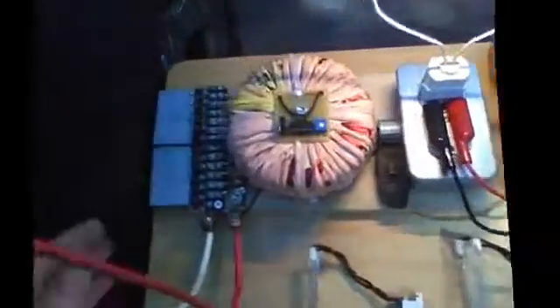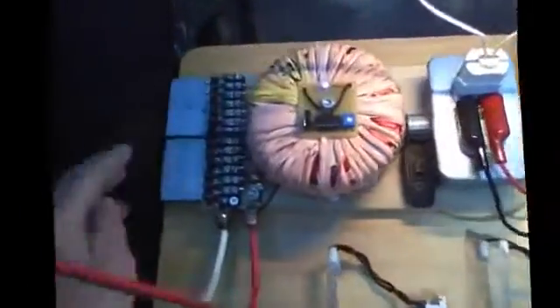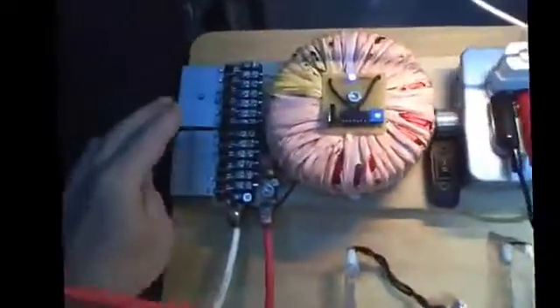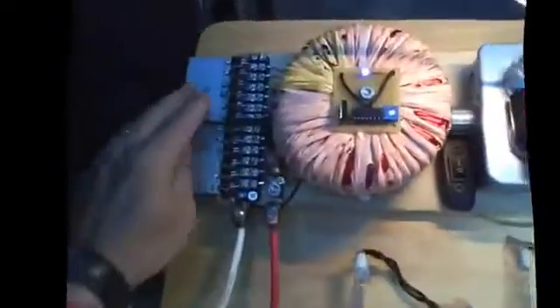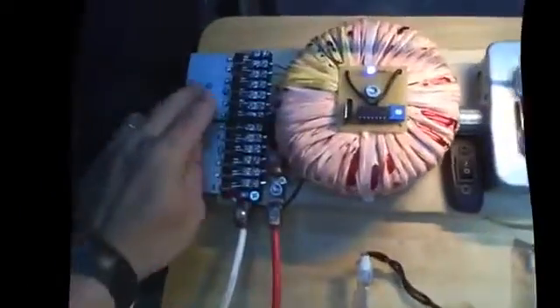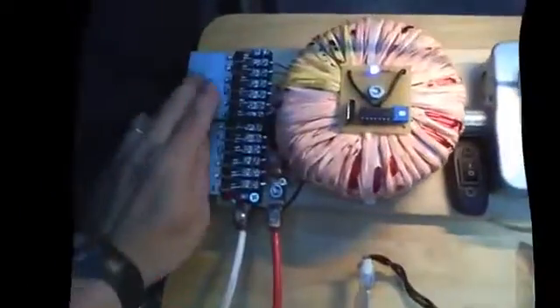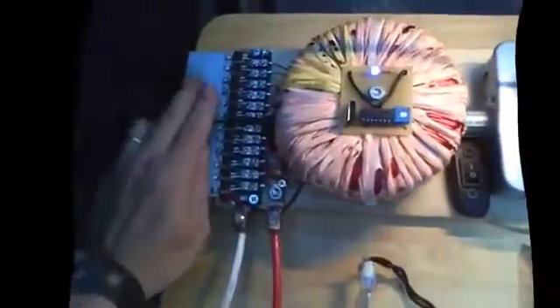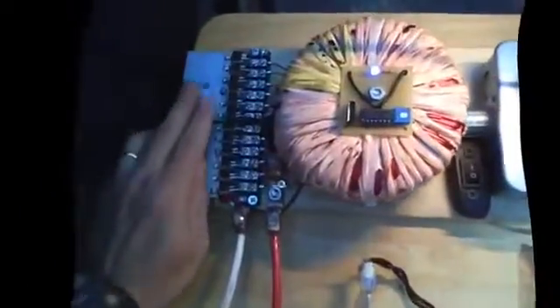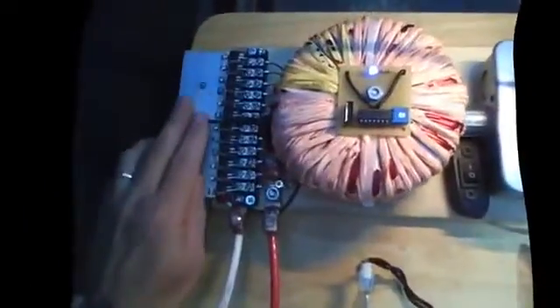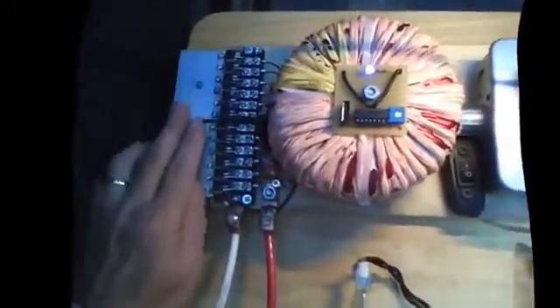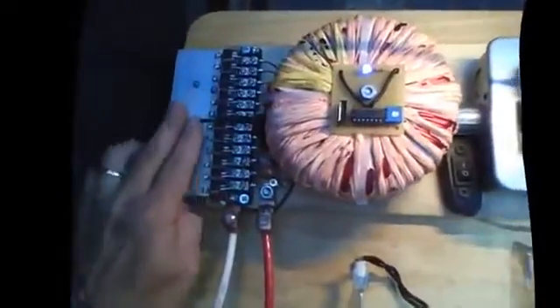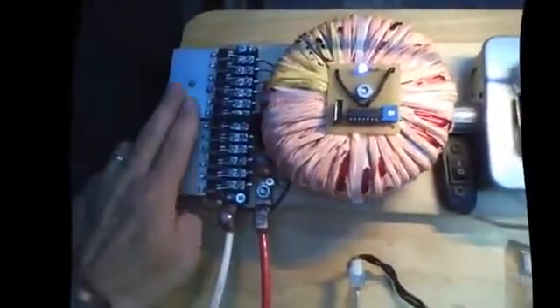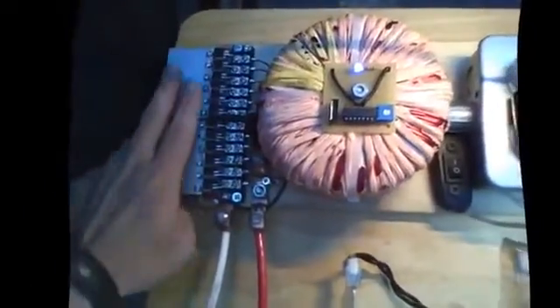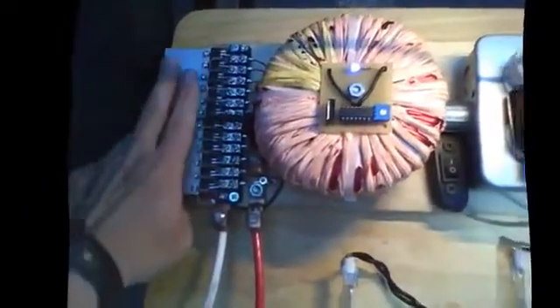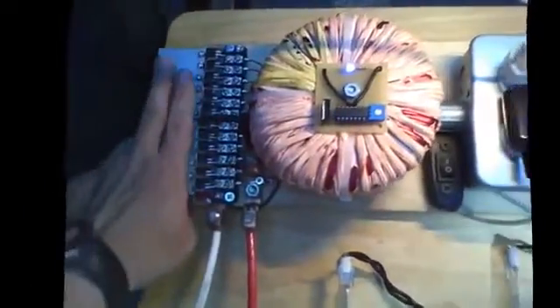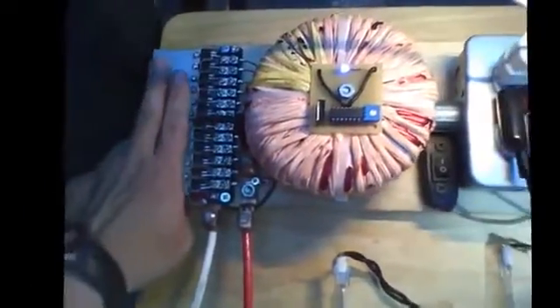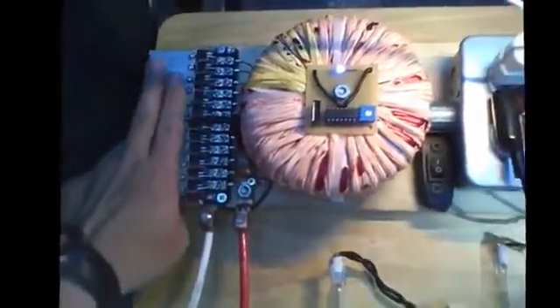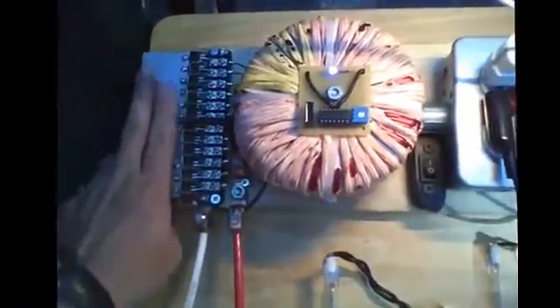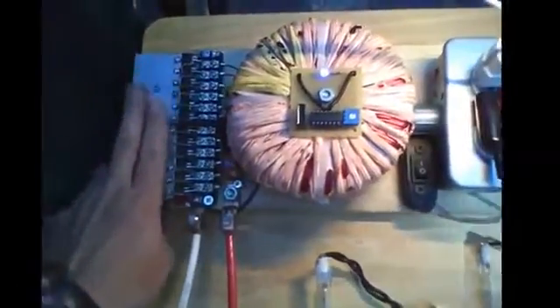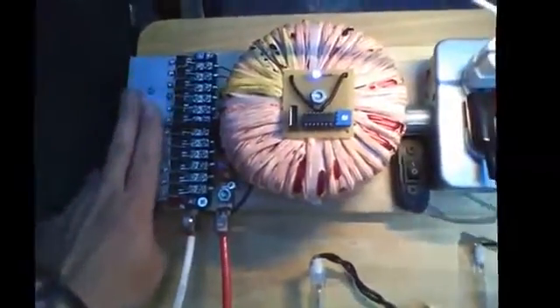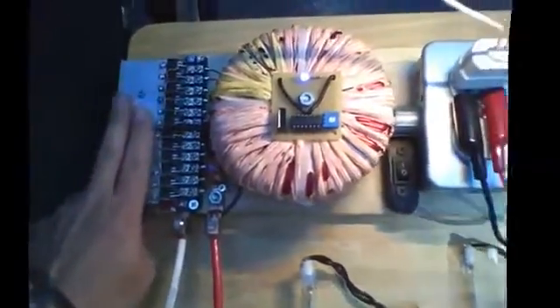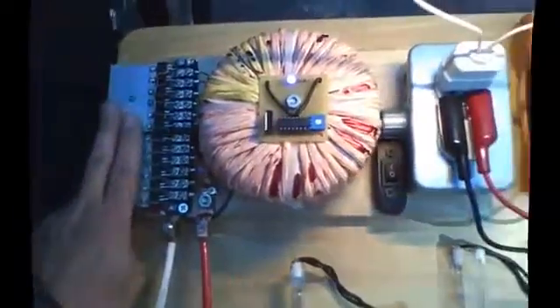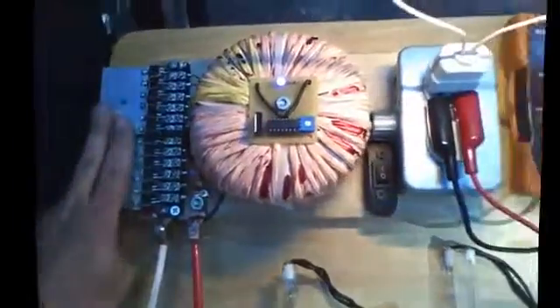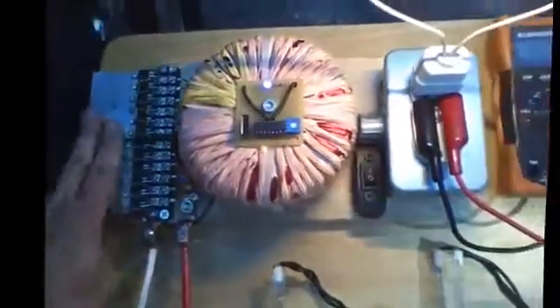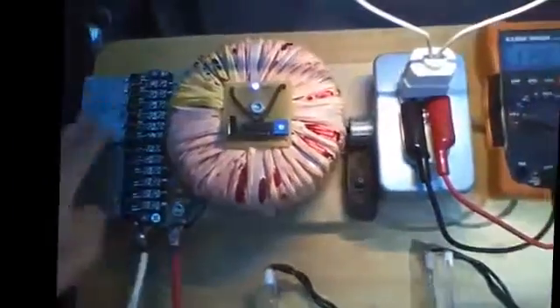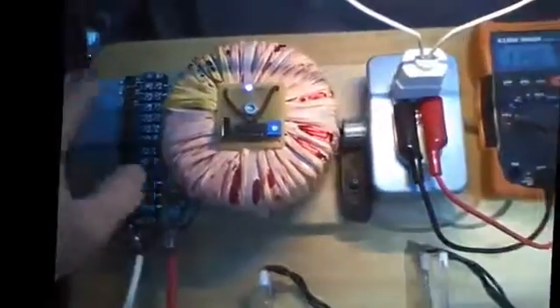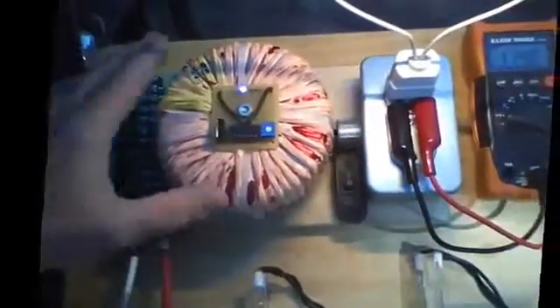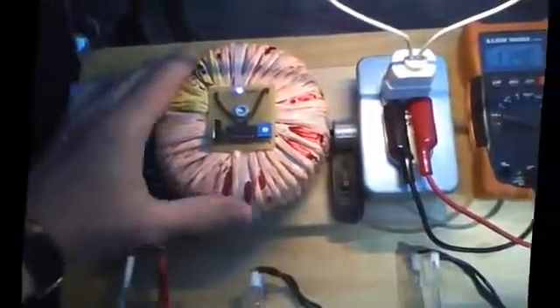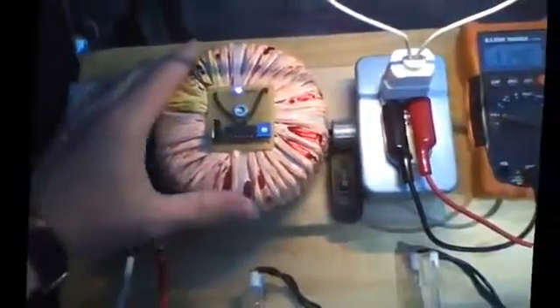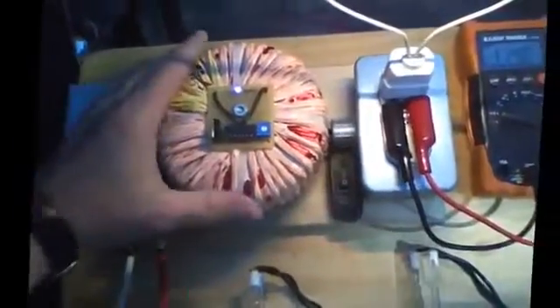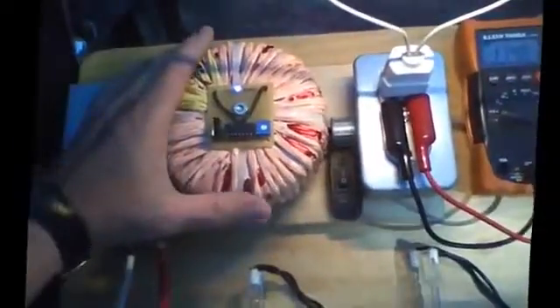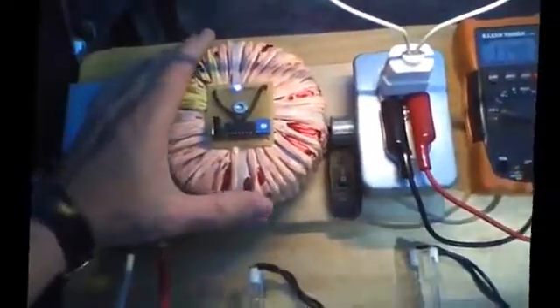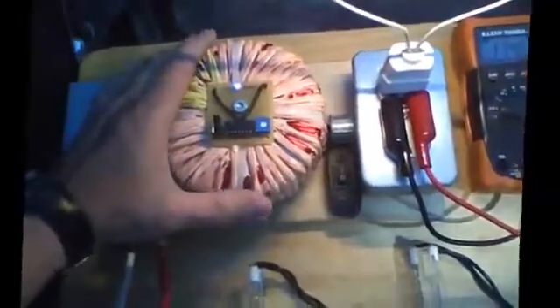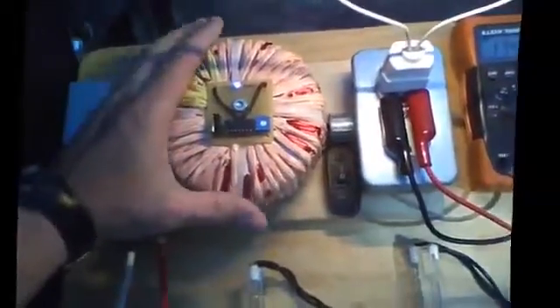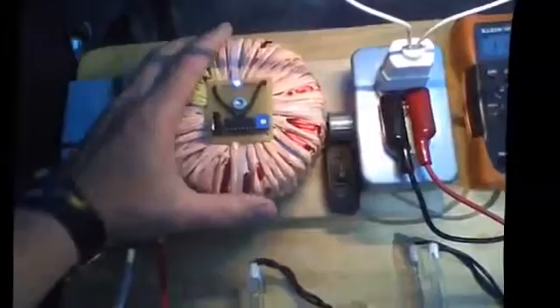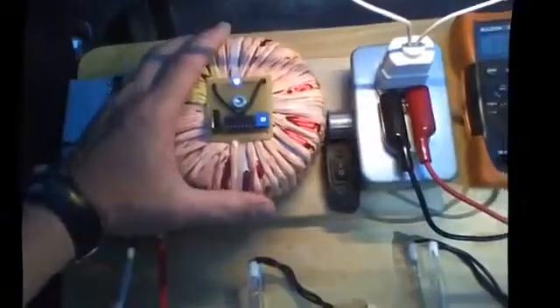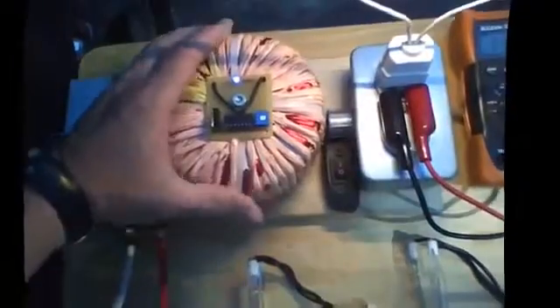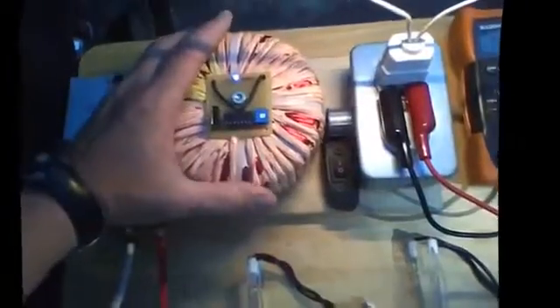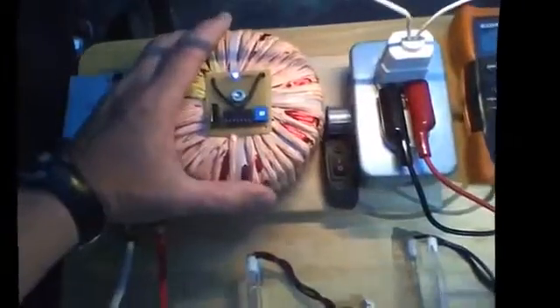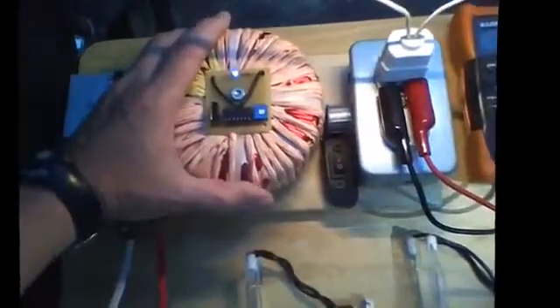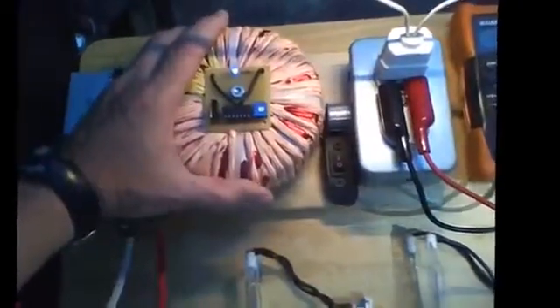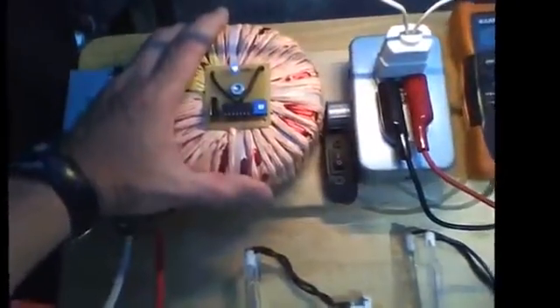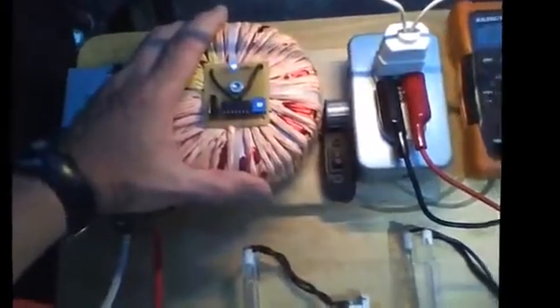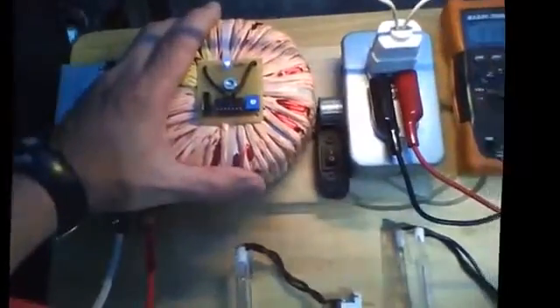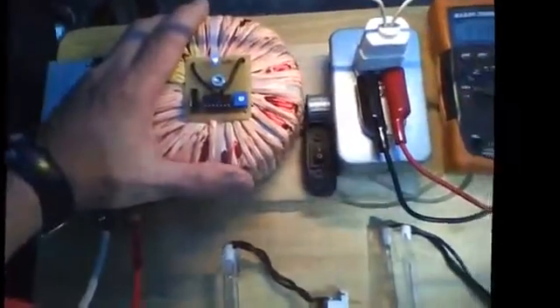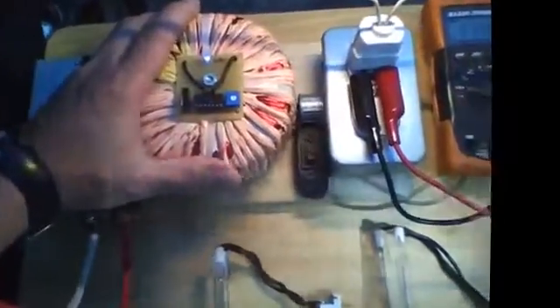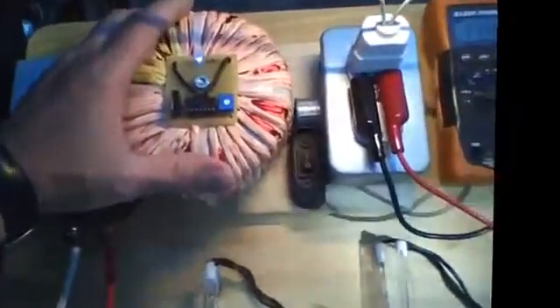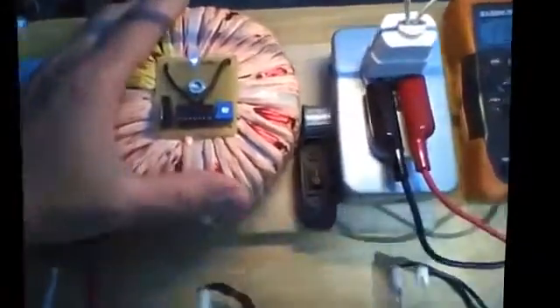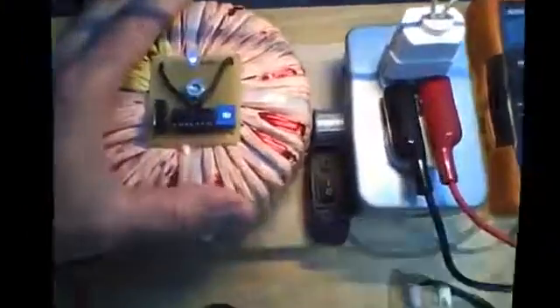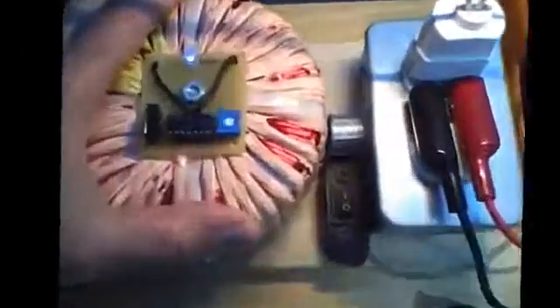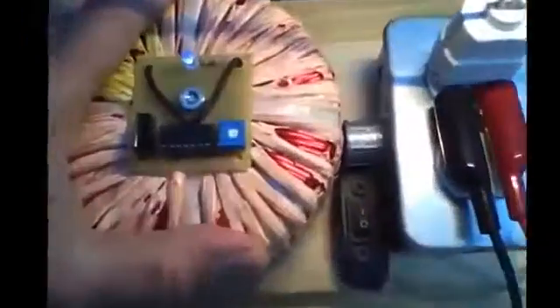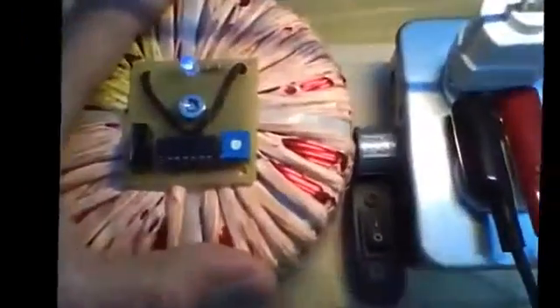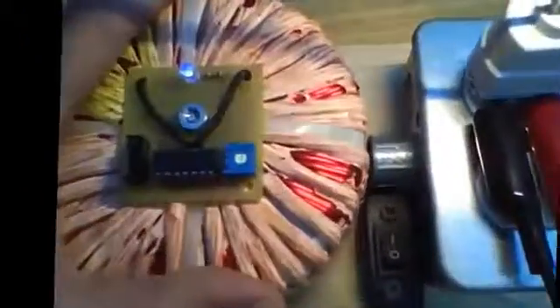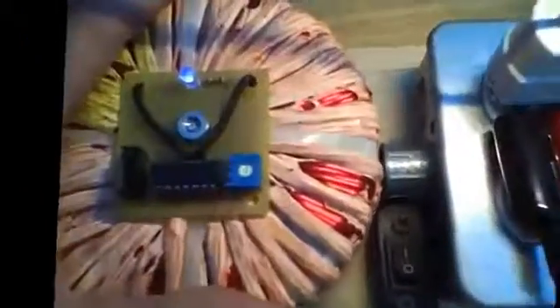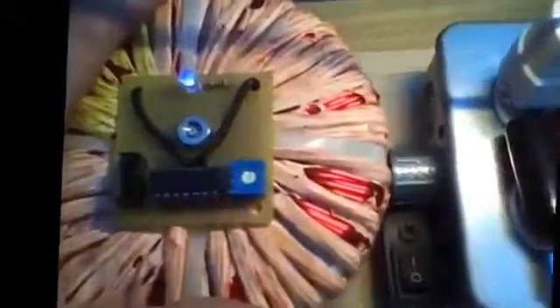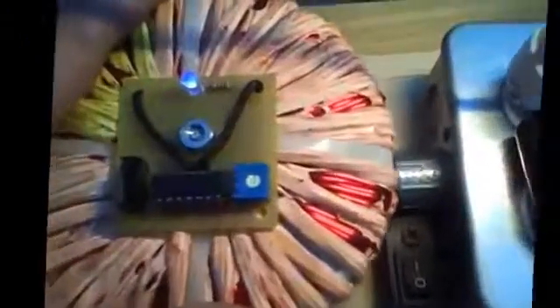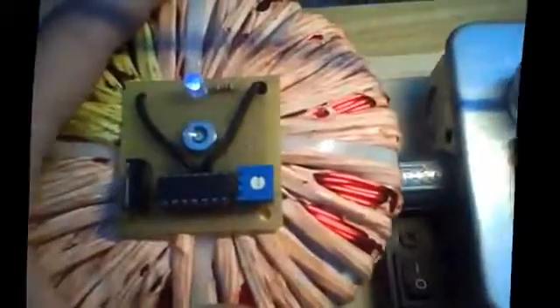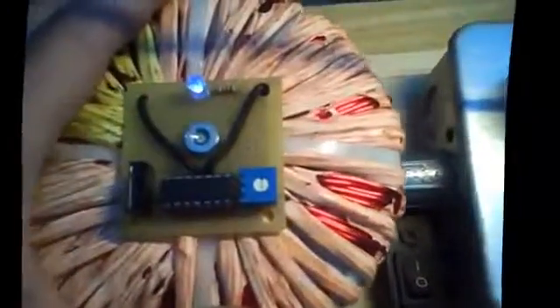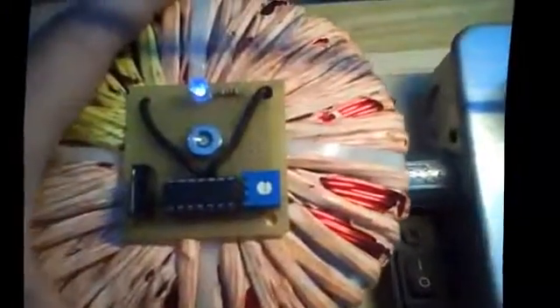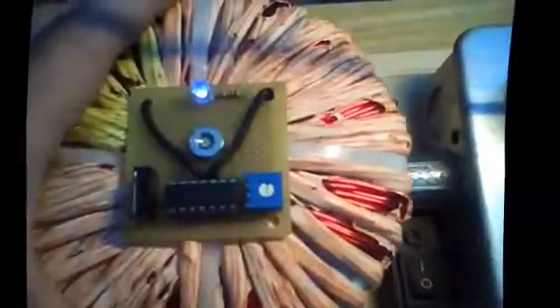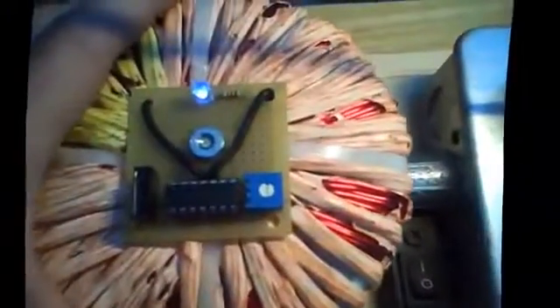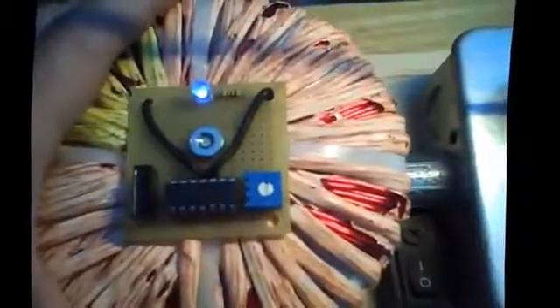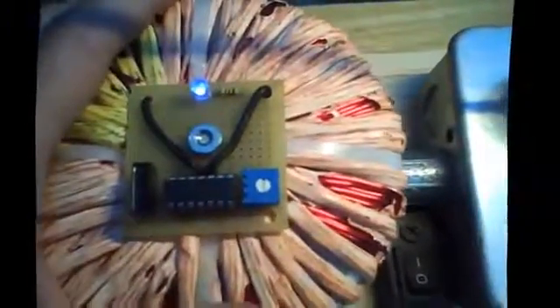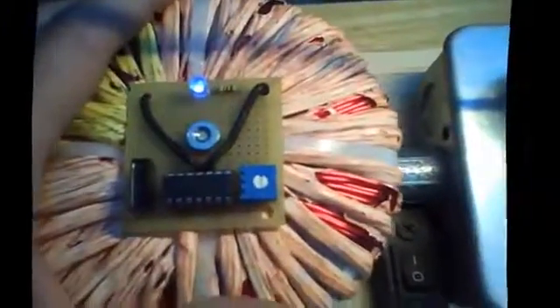Everything stays cool to the touch. I got it pulsing at 60 hertz cycle with my little circuit here.